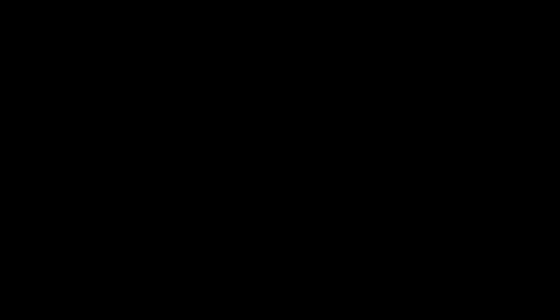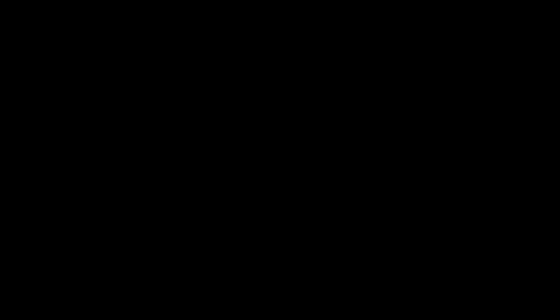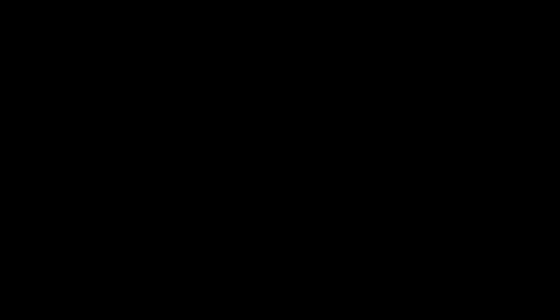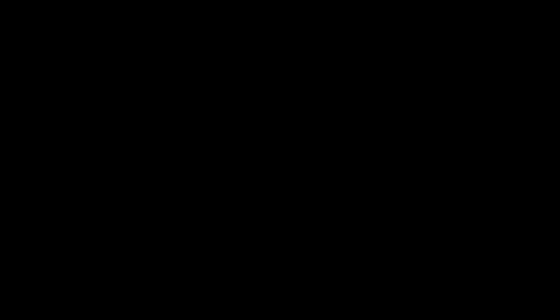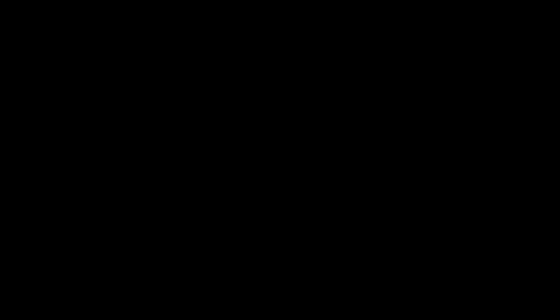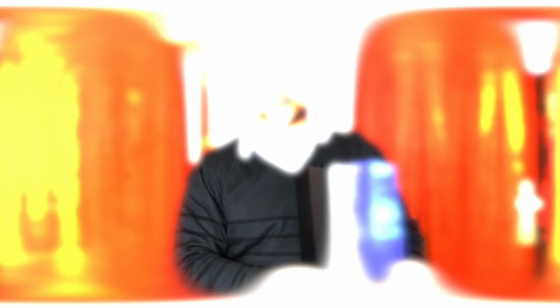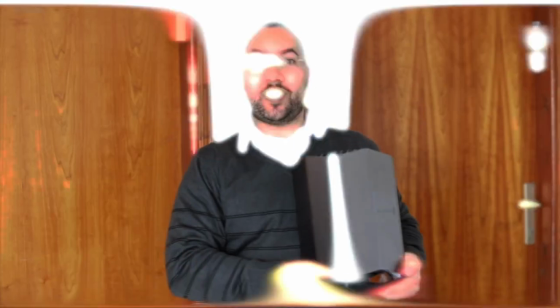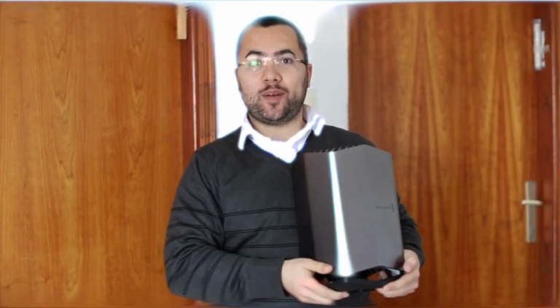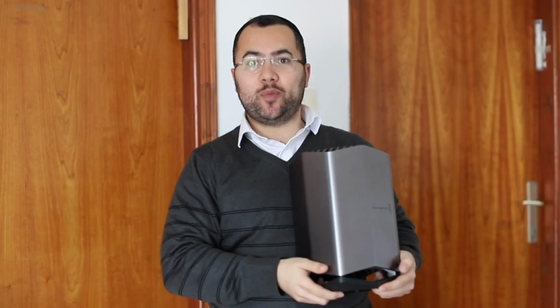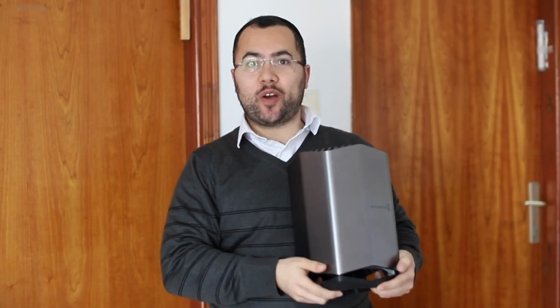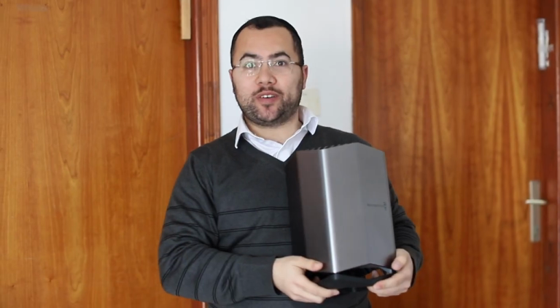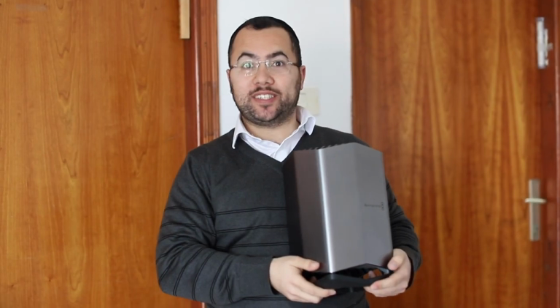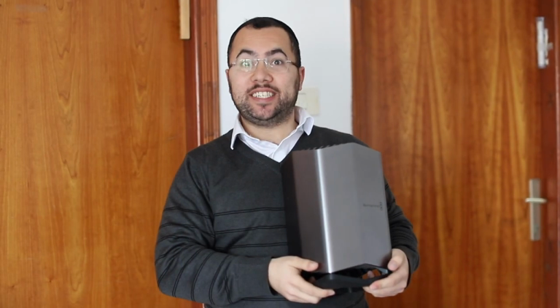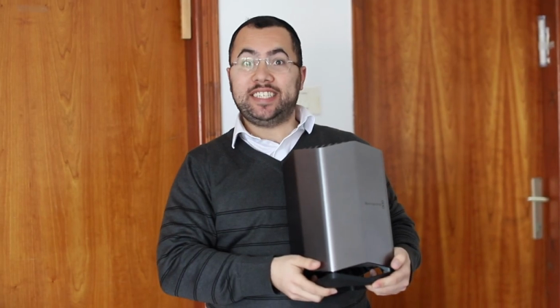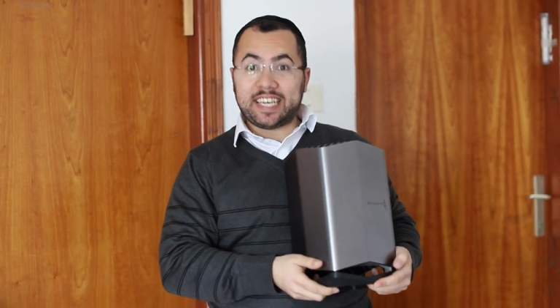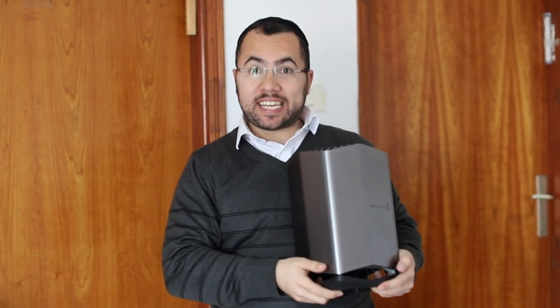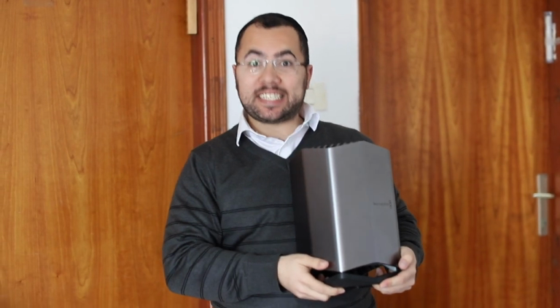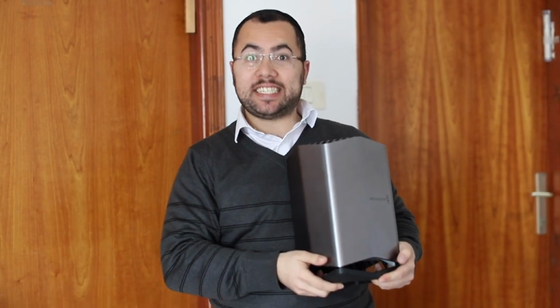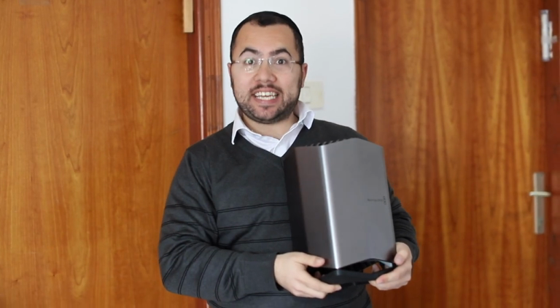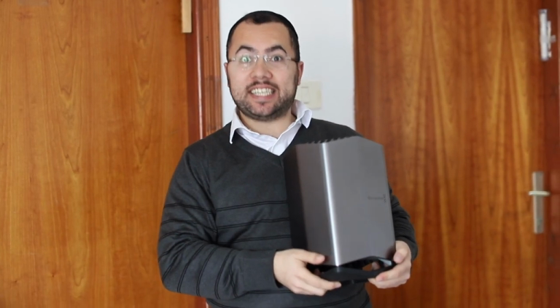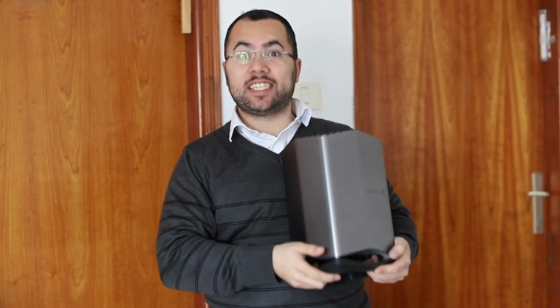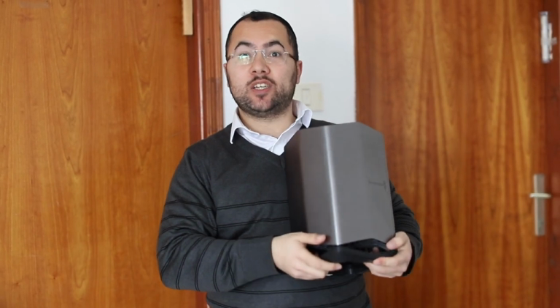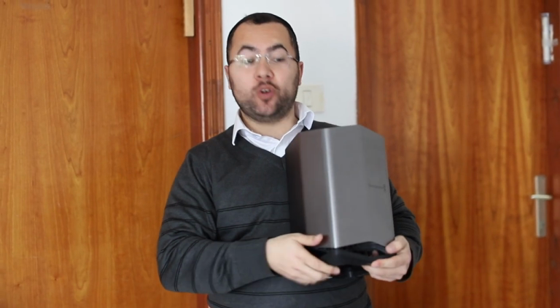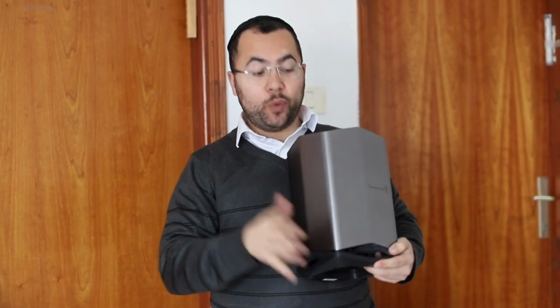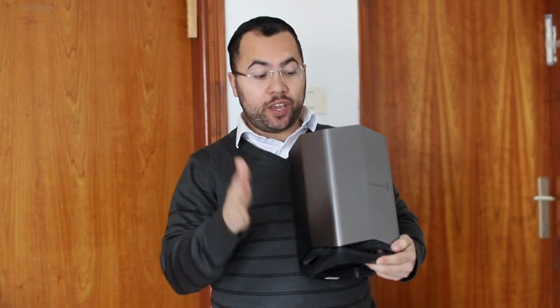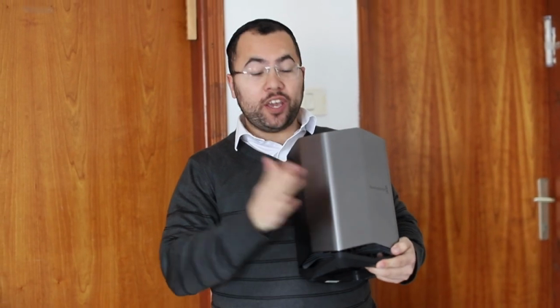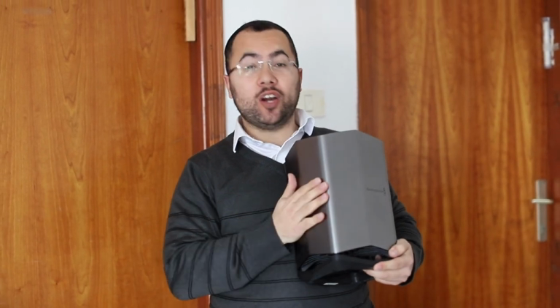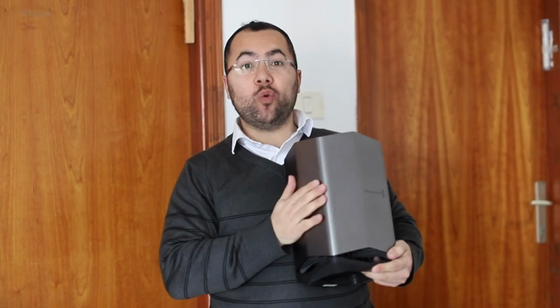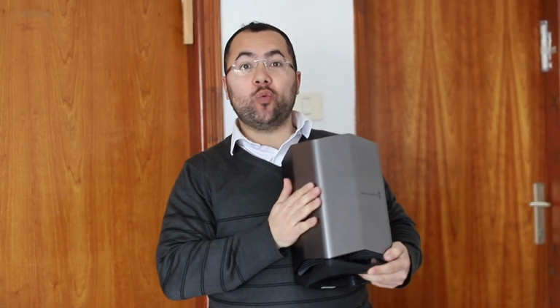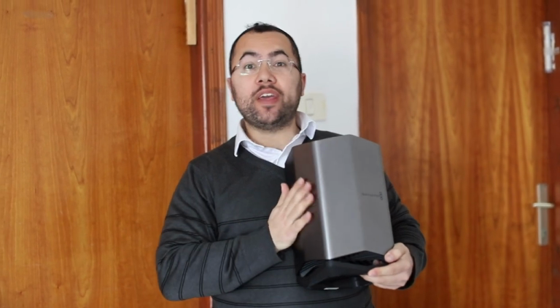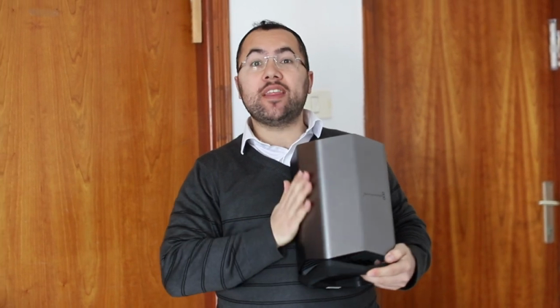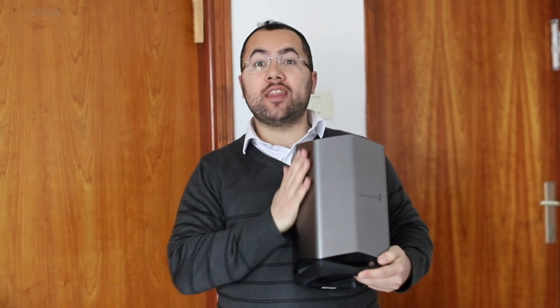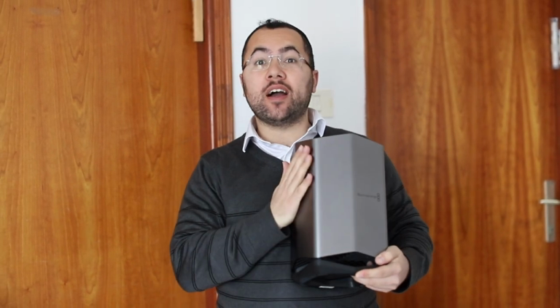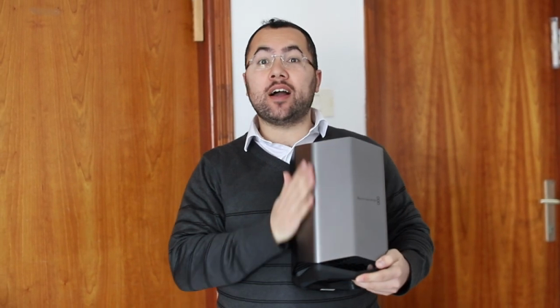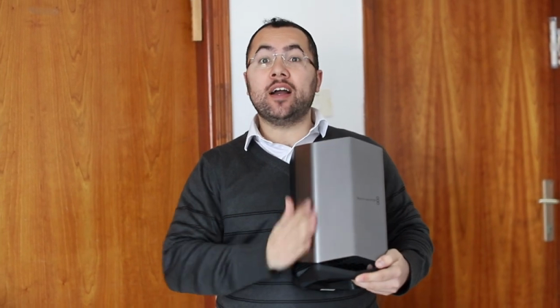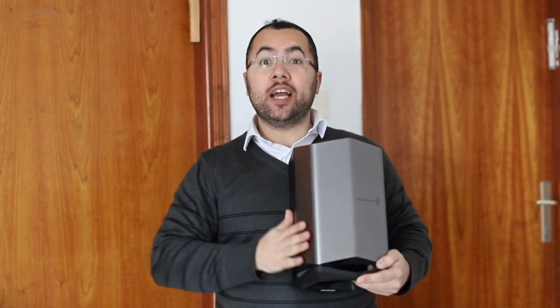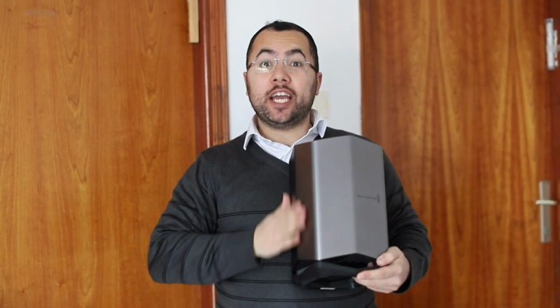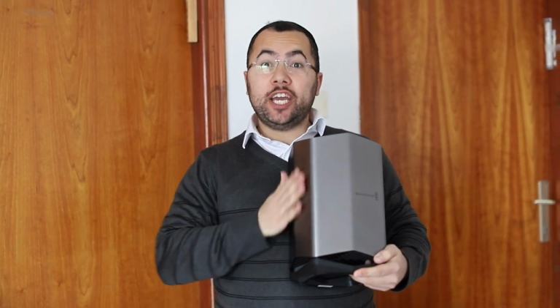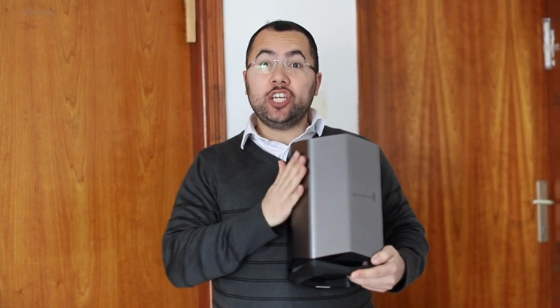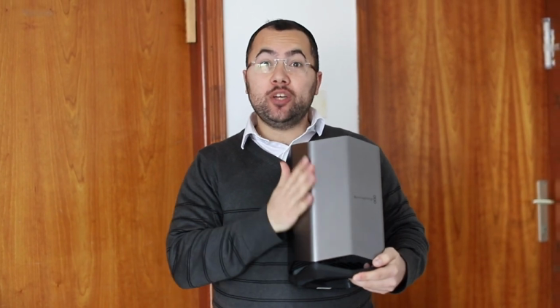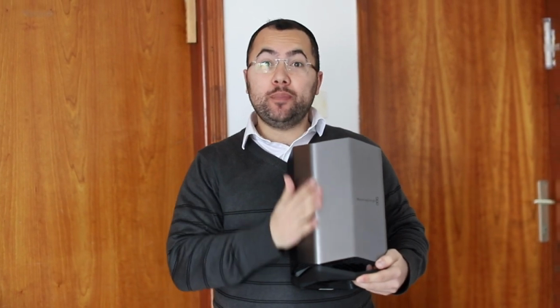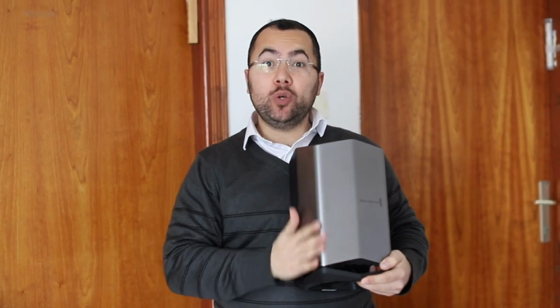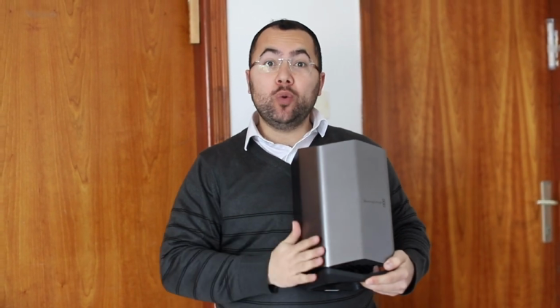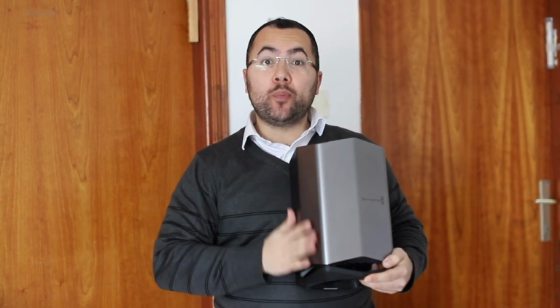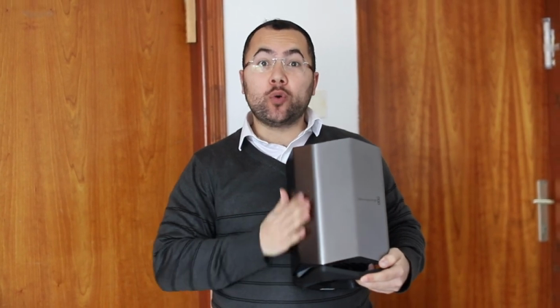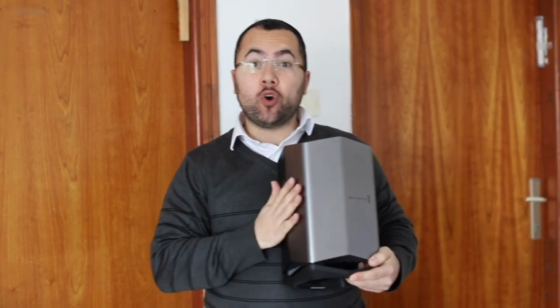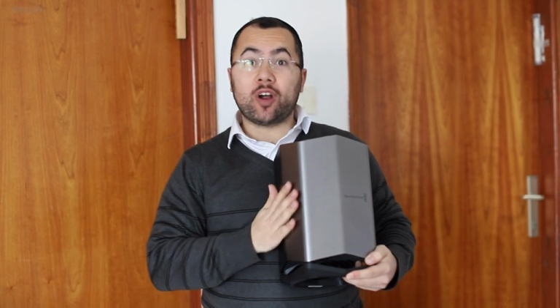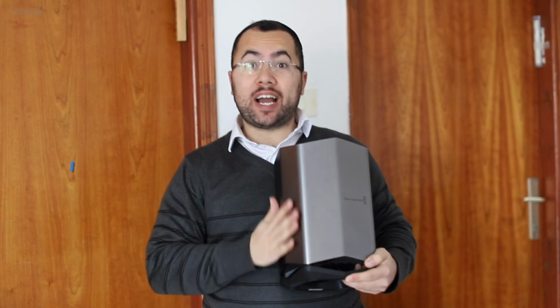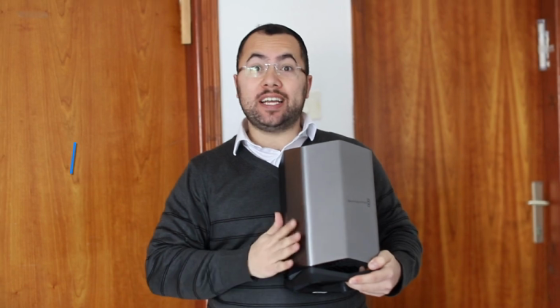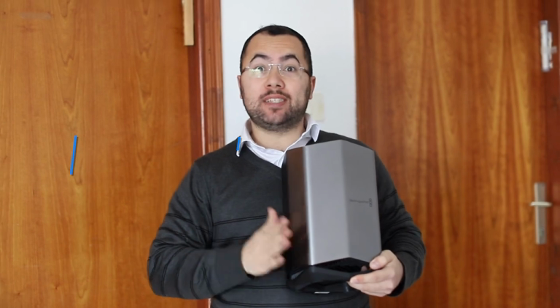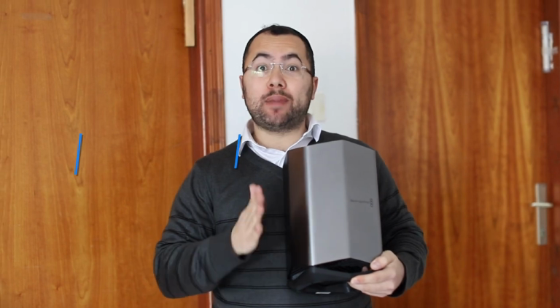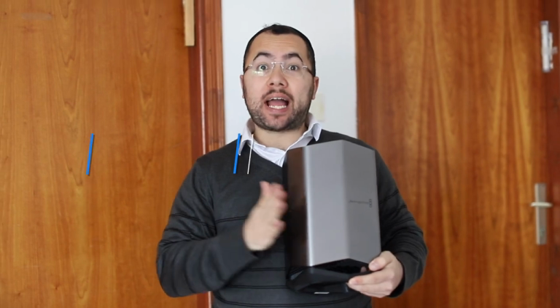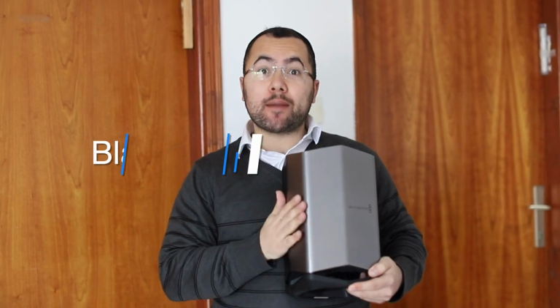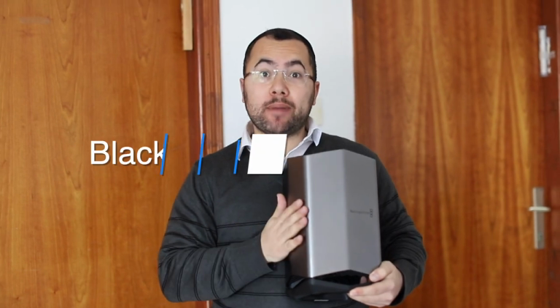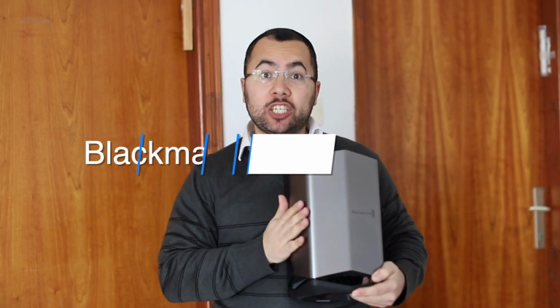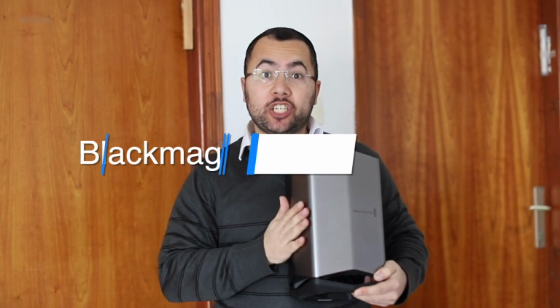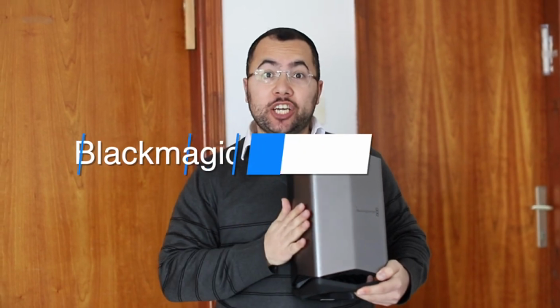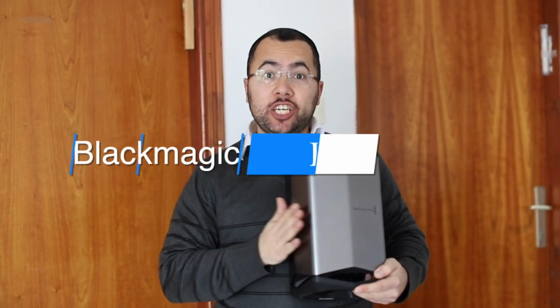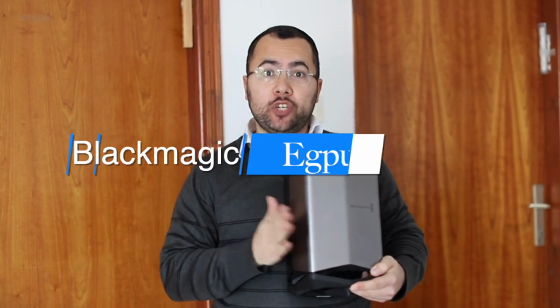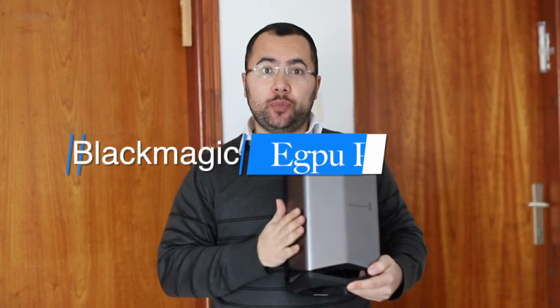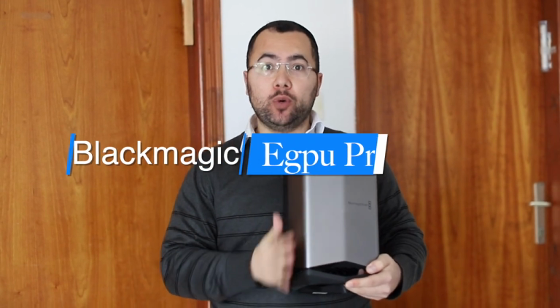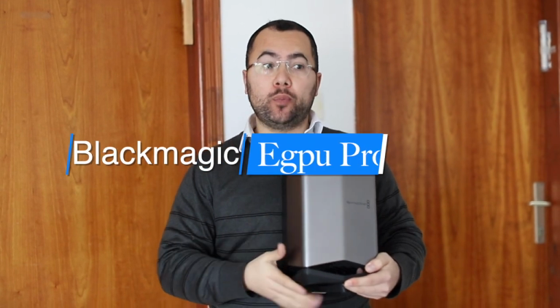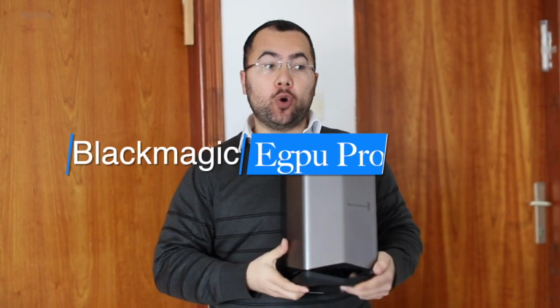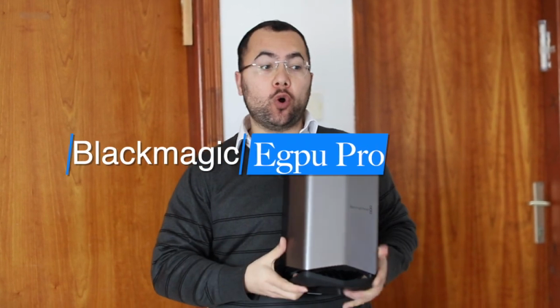What's going on brothers? We're here with the eGPU Pro guys — the Blackmagic eGPU Pro.